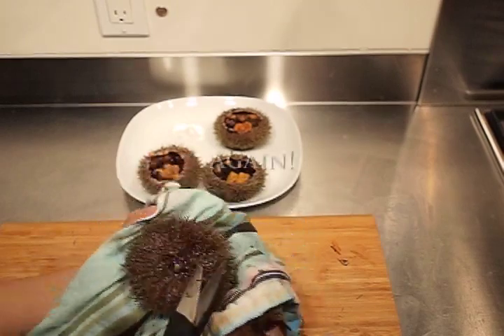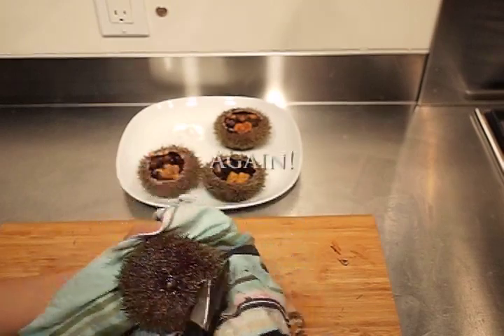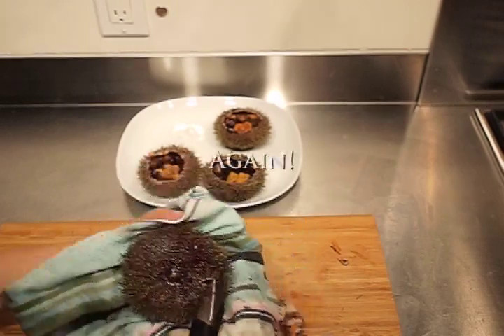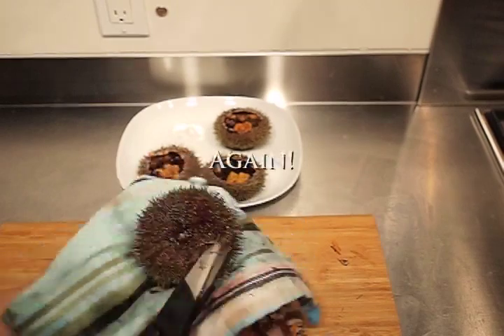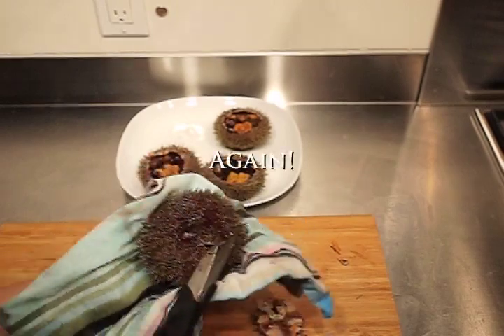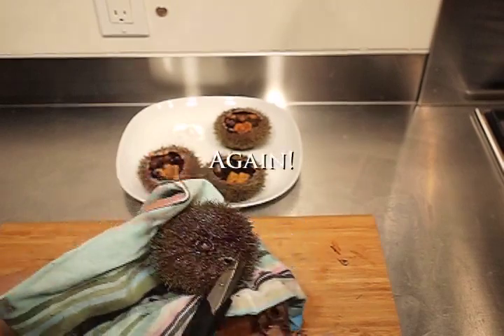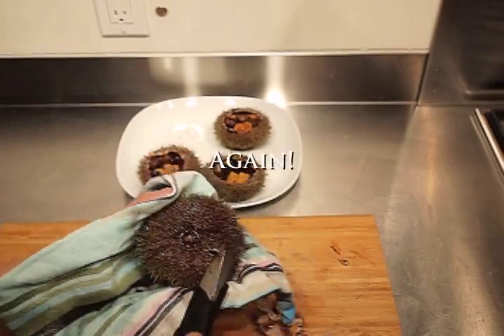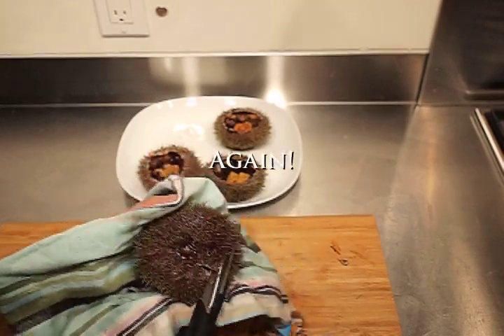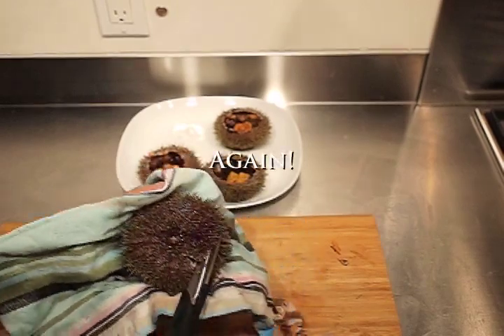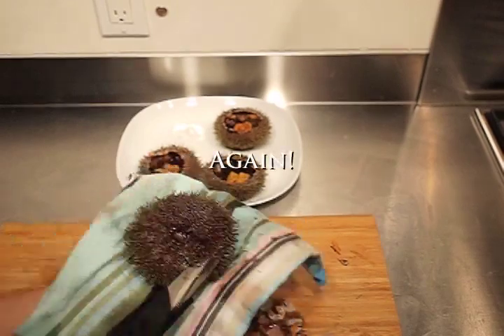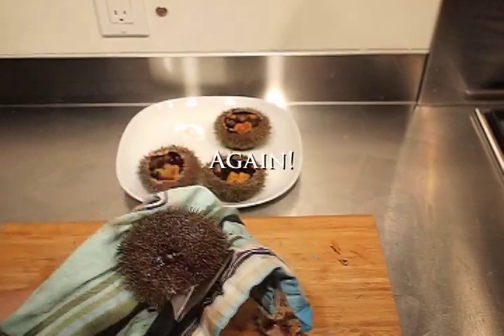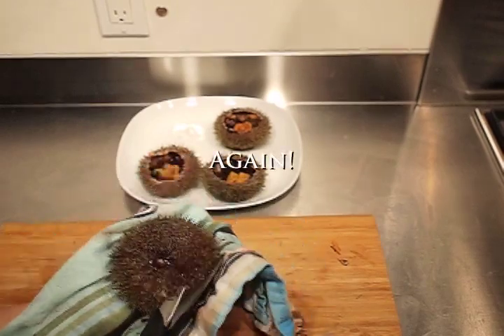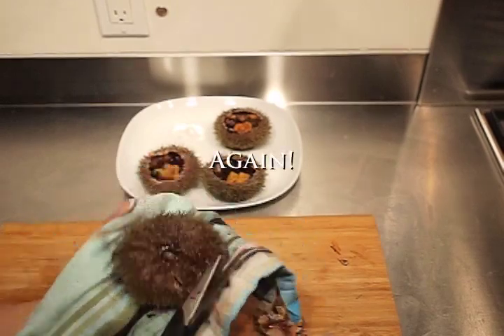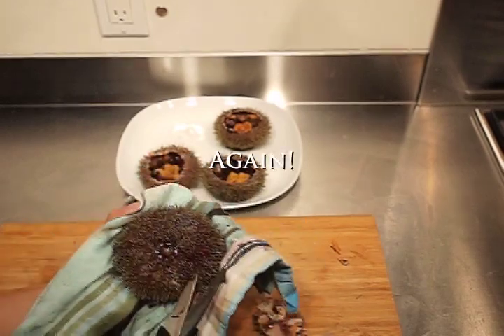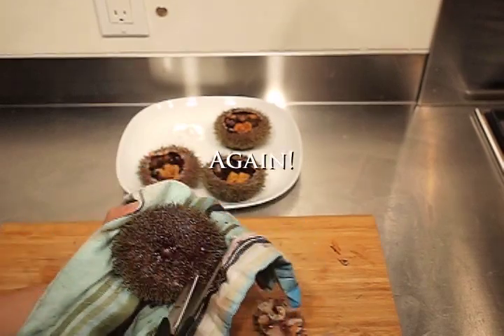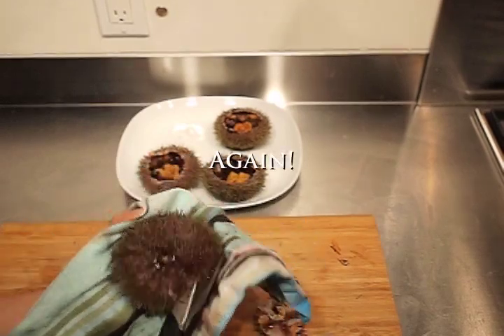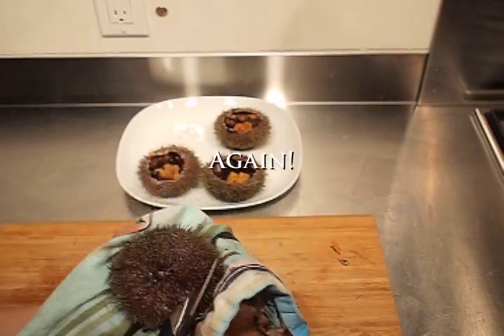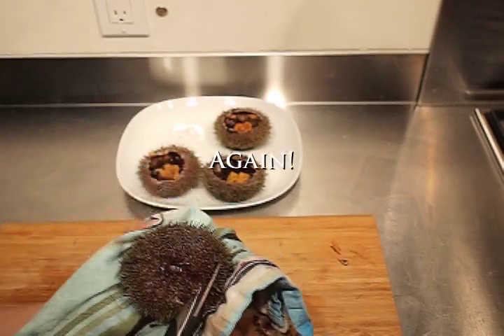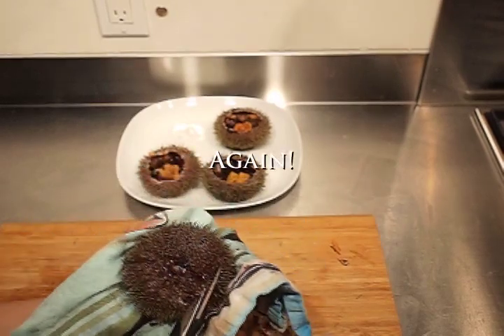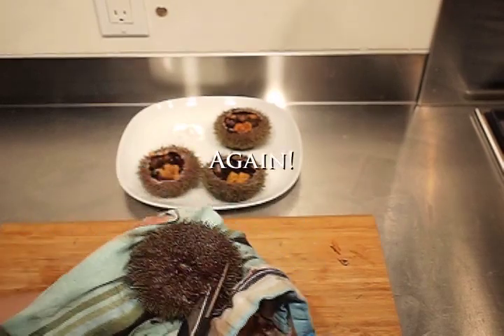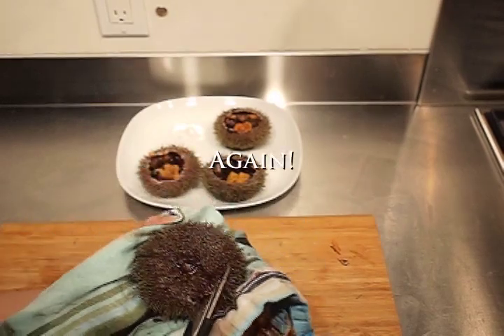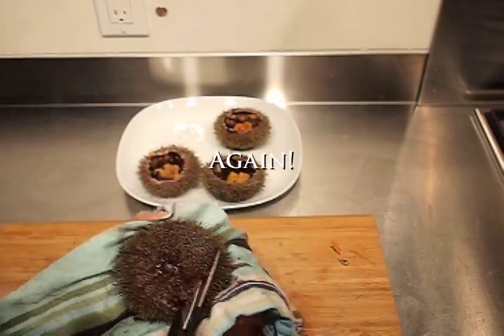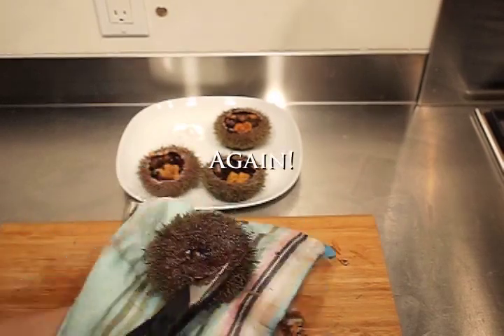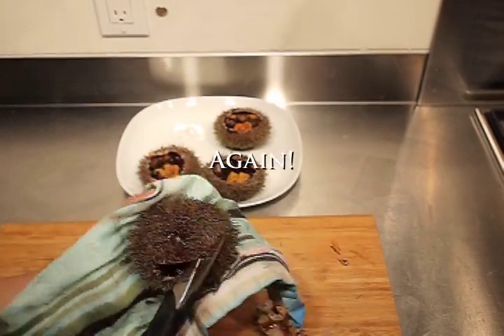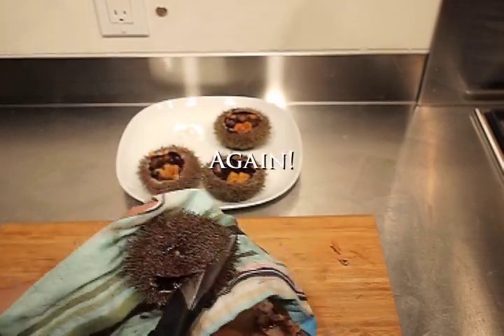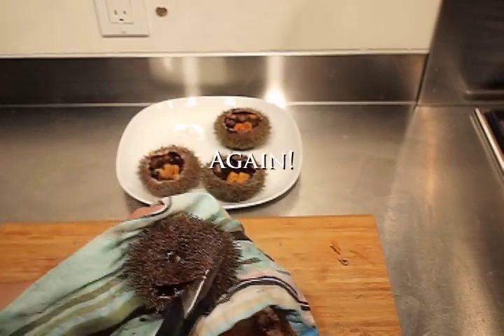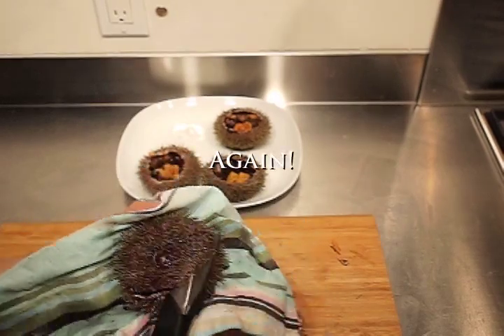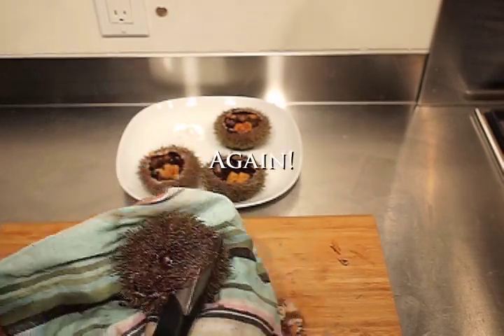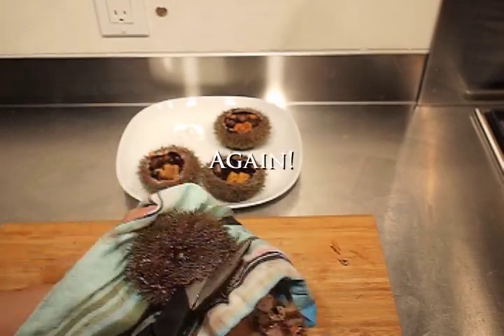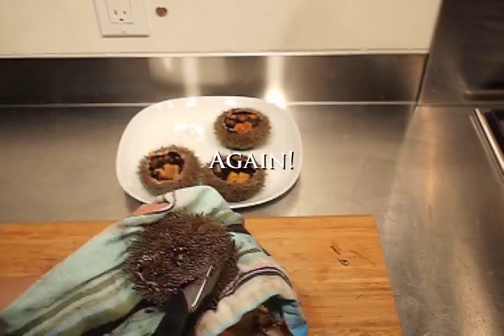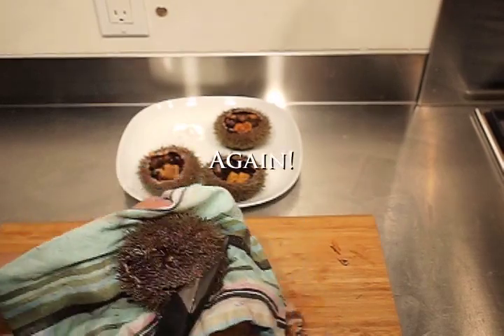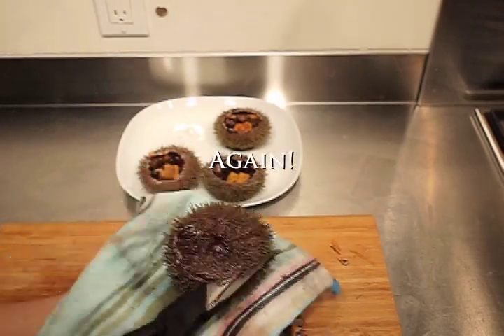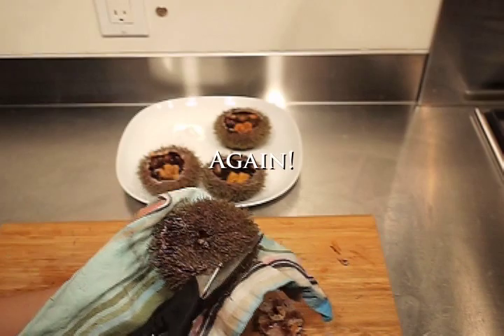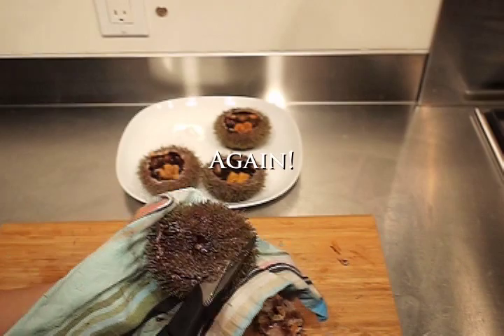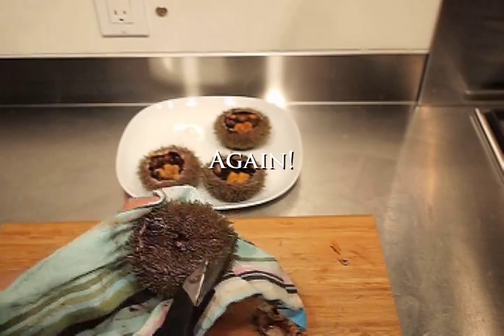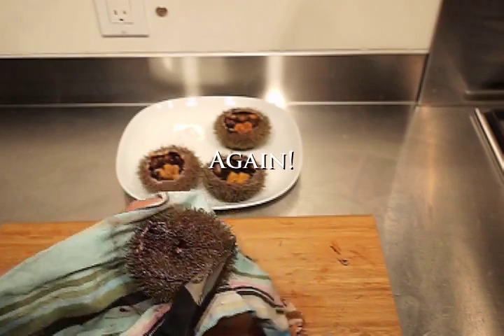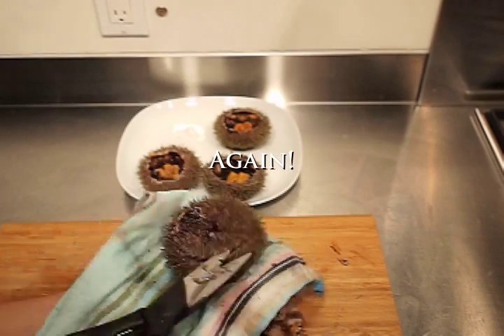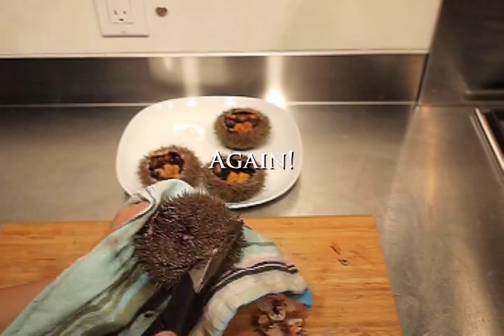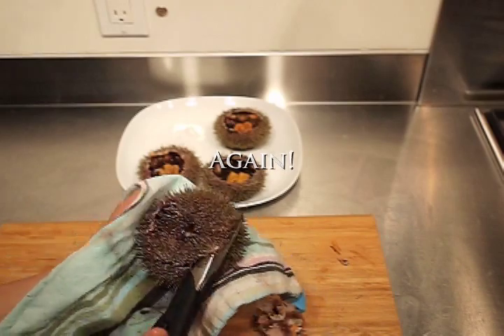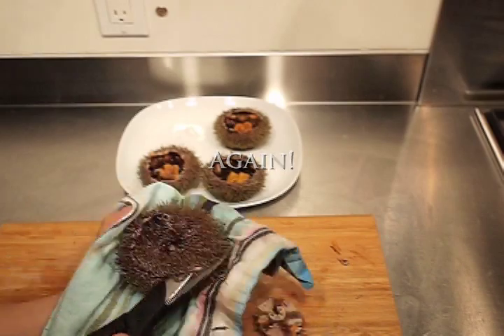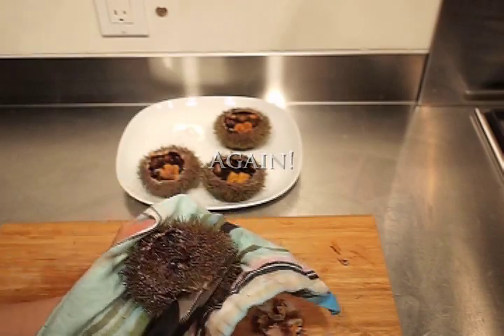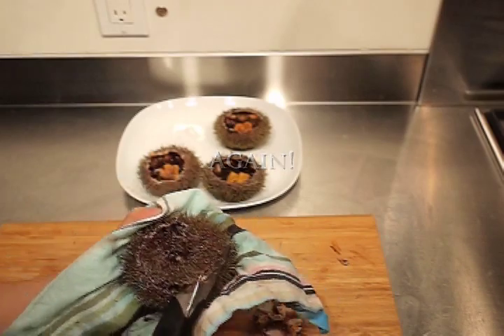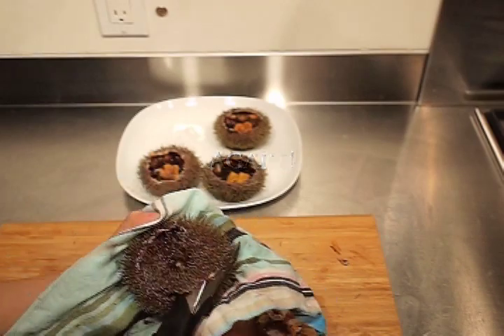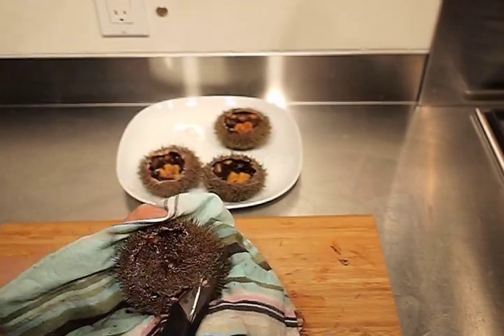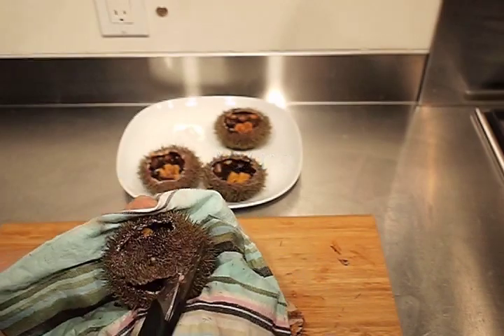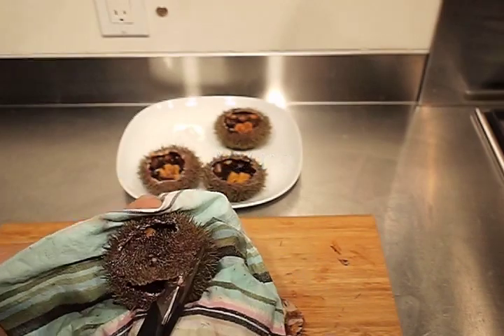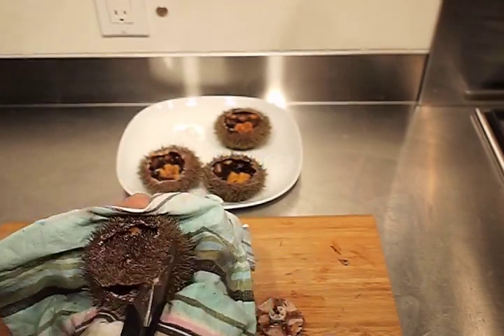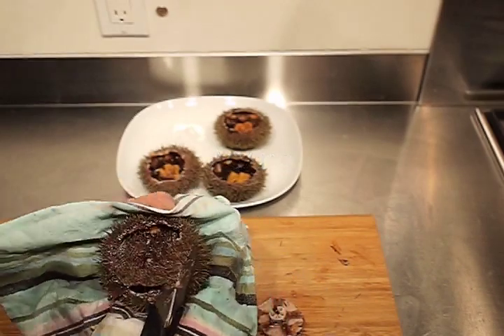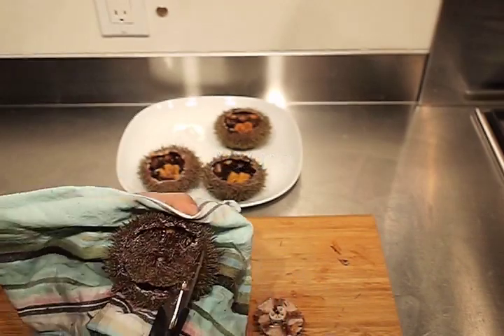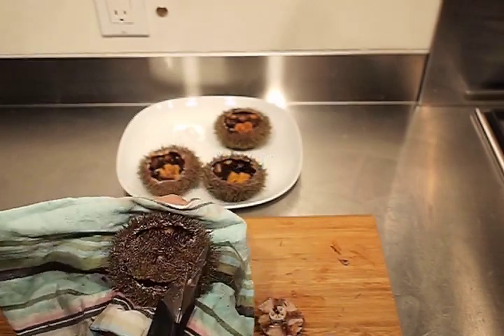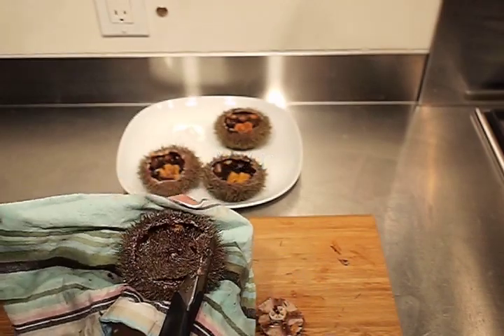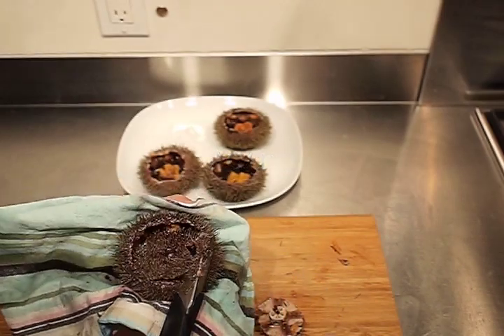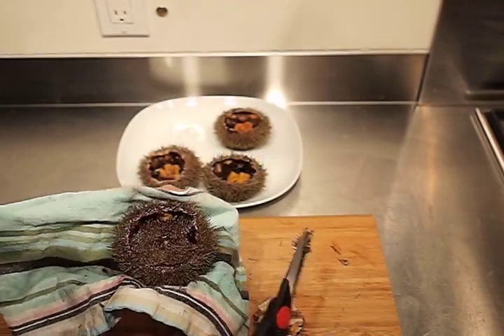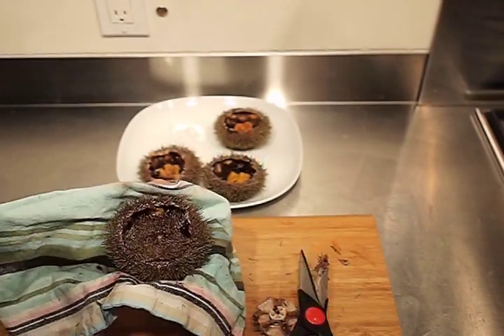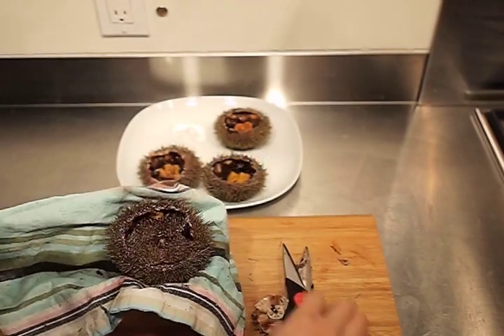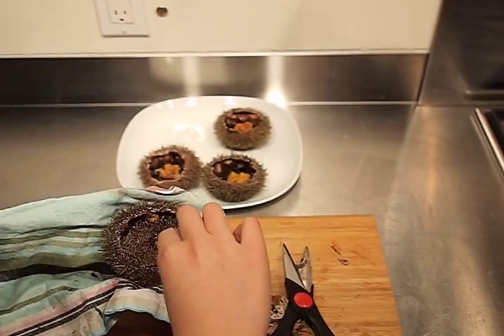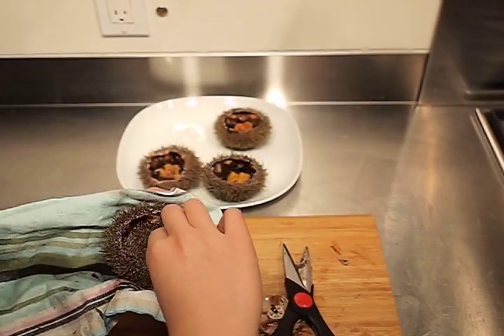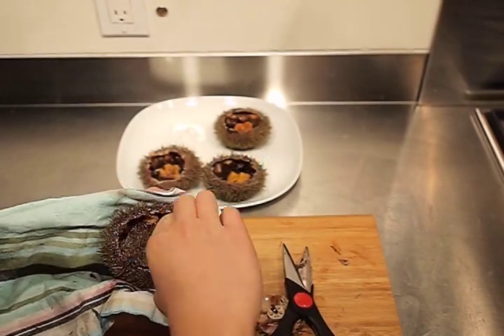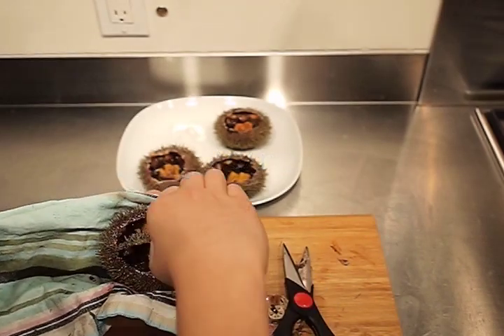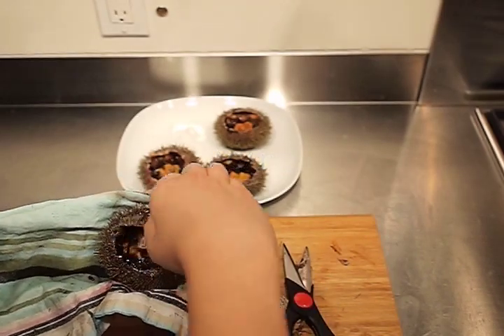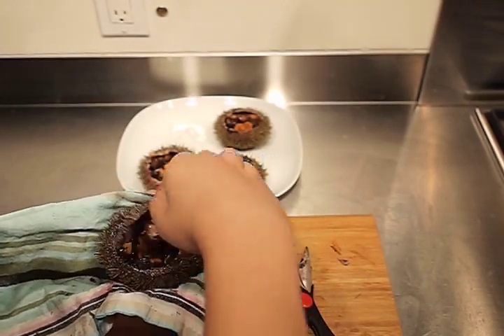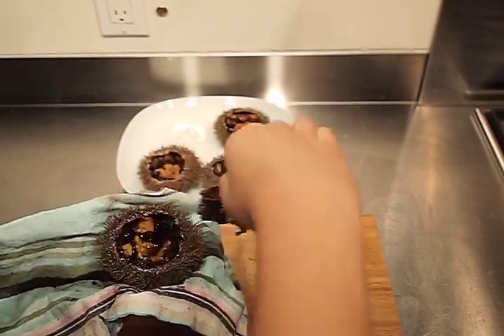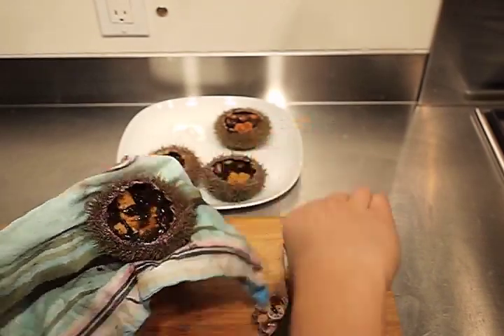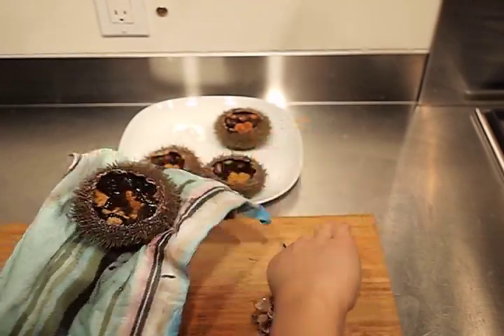Carefully remove the cap and pour out the sea water. The gooey black stuff is semi-digested seaweed. Yummy, I know.